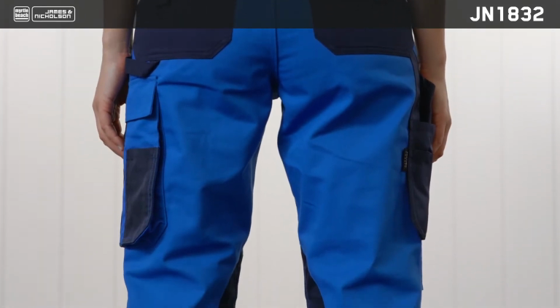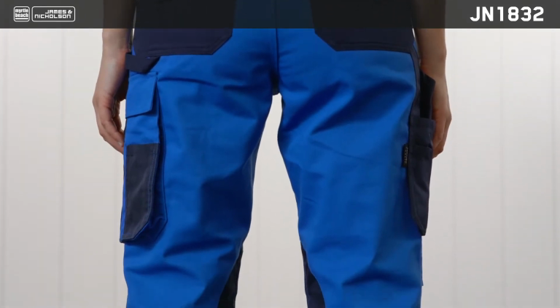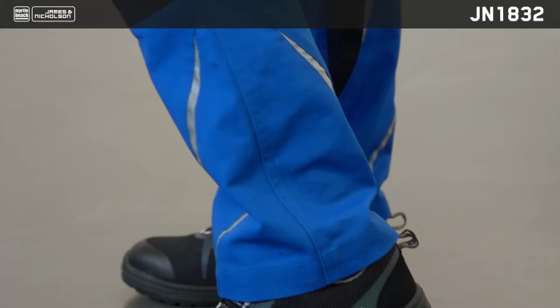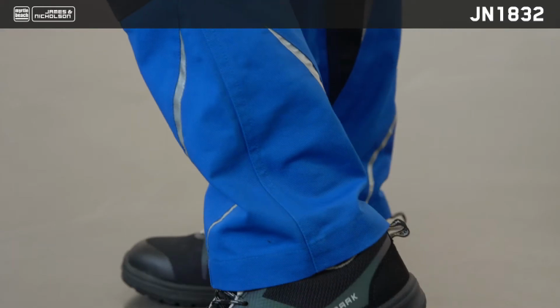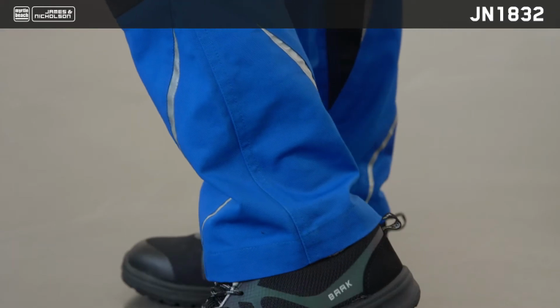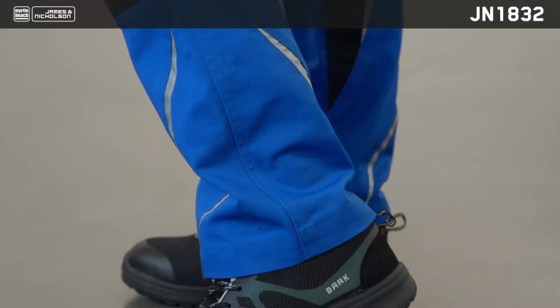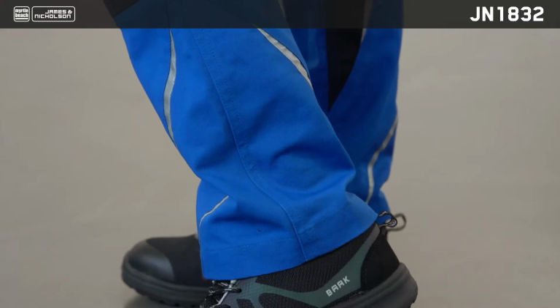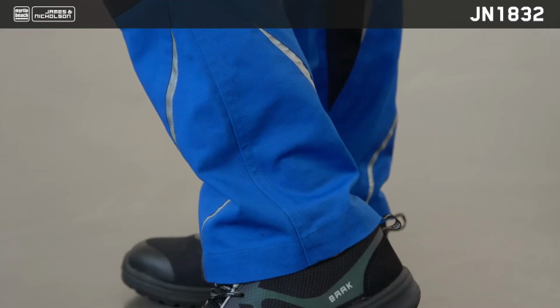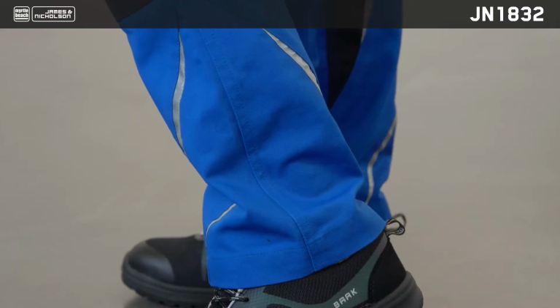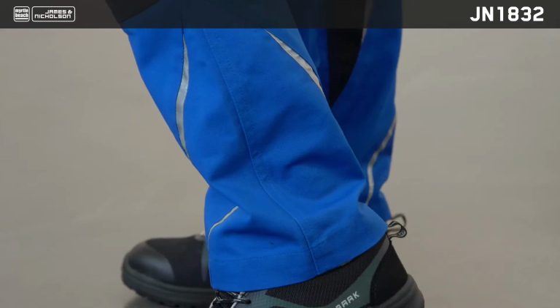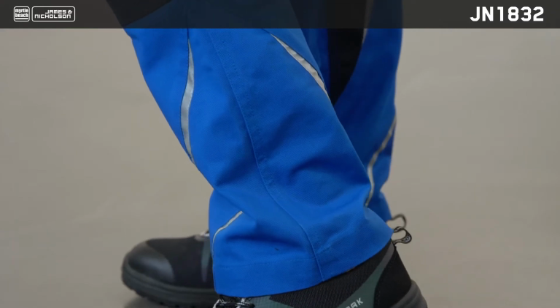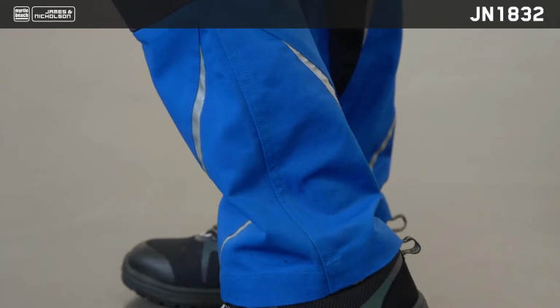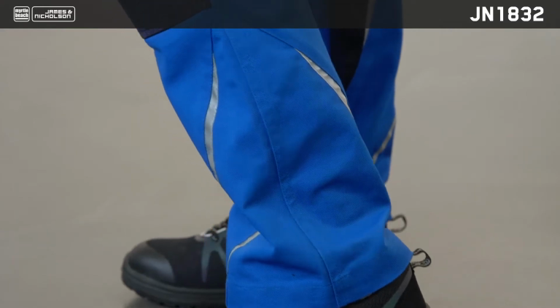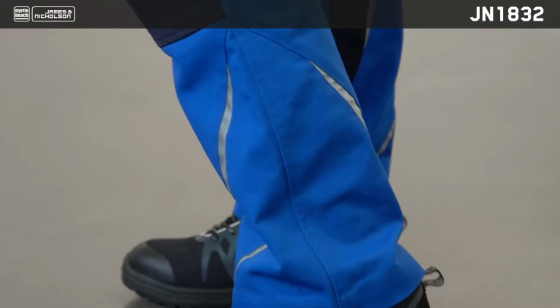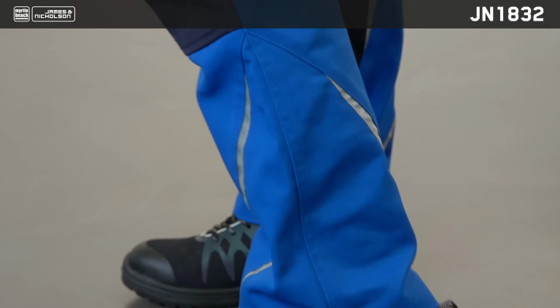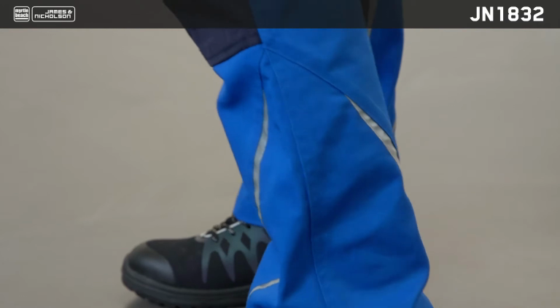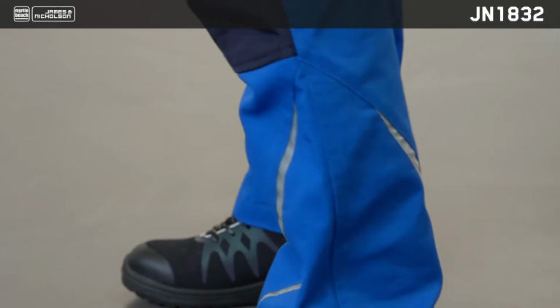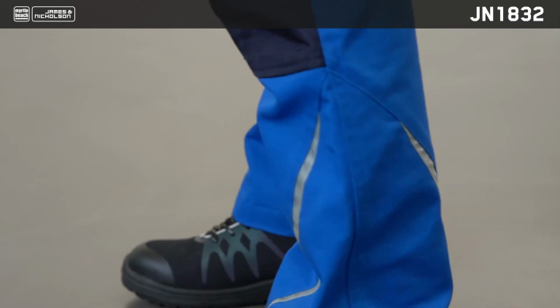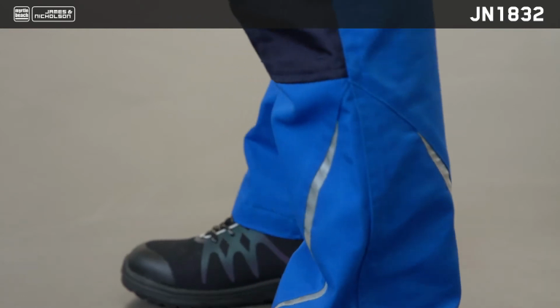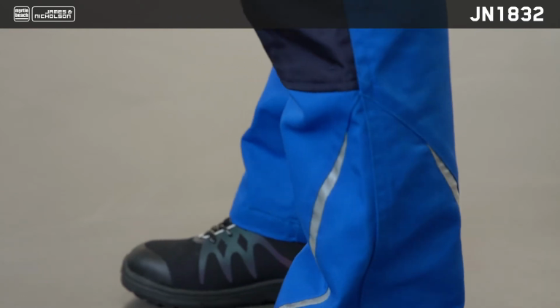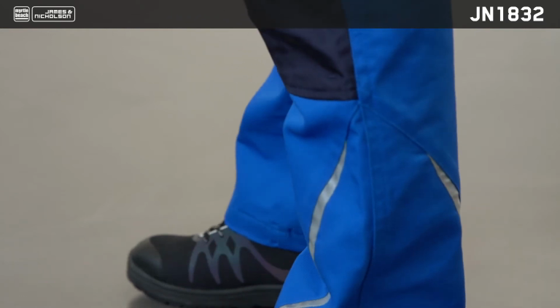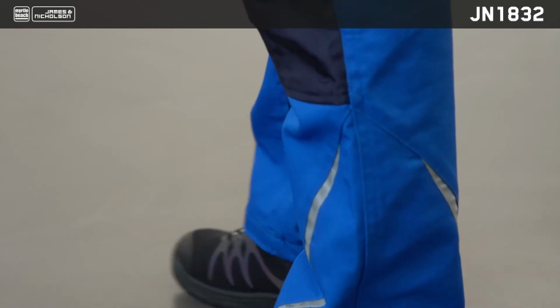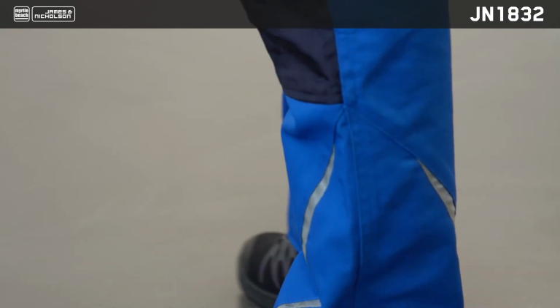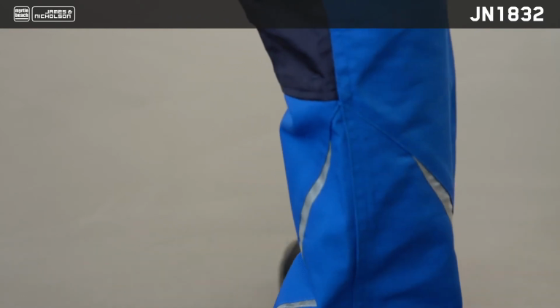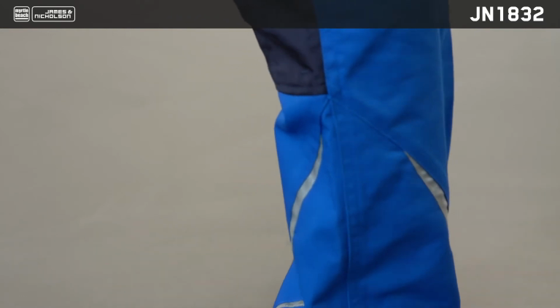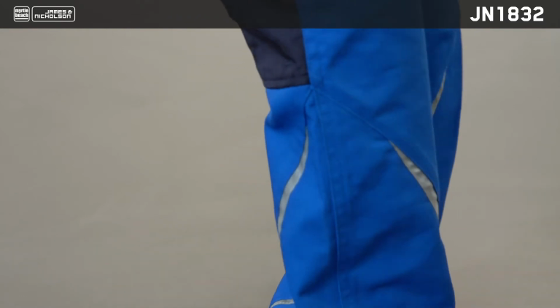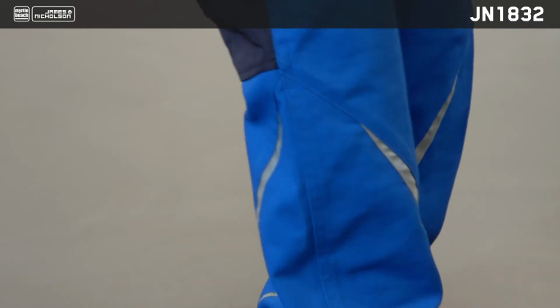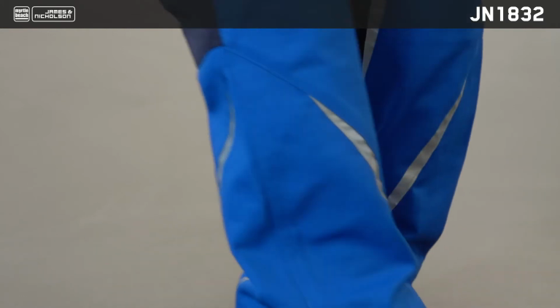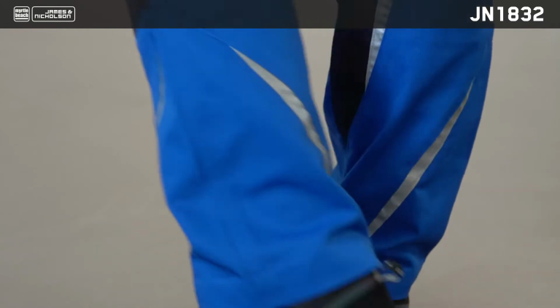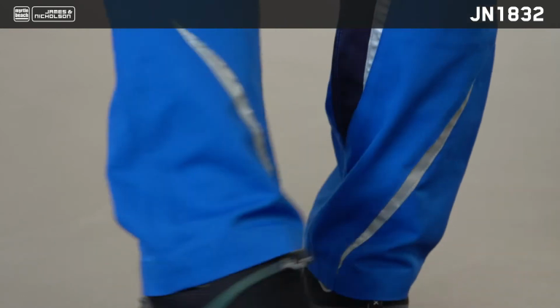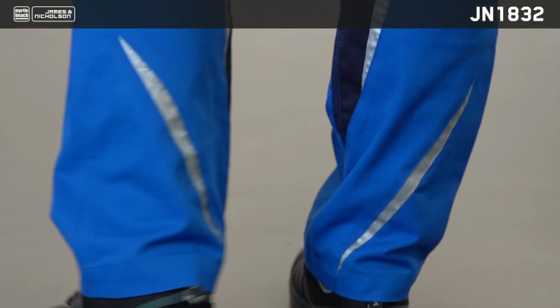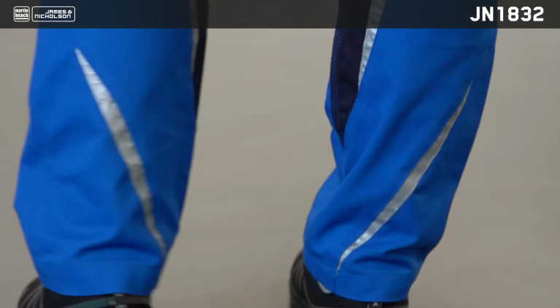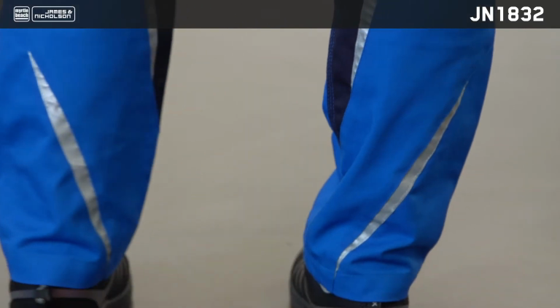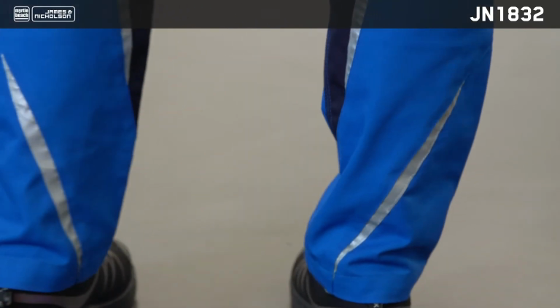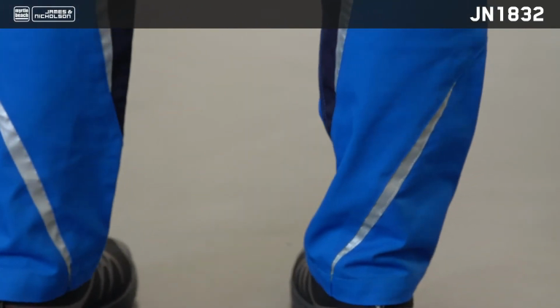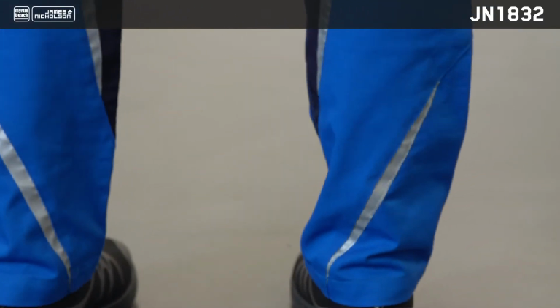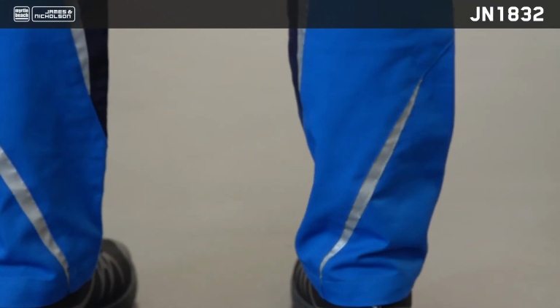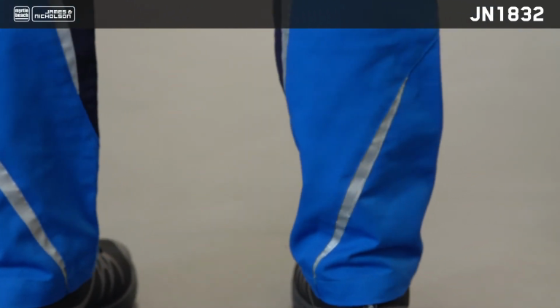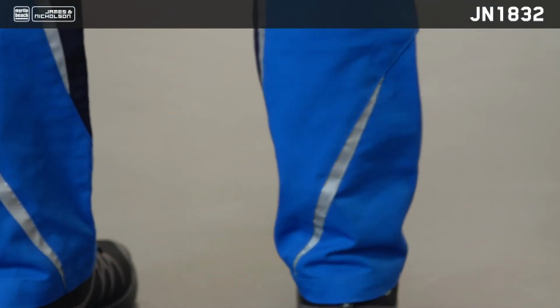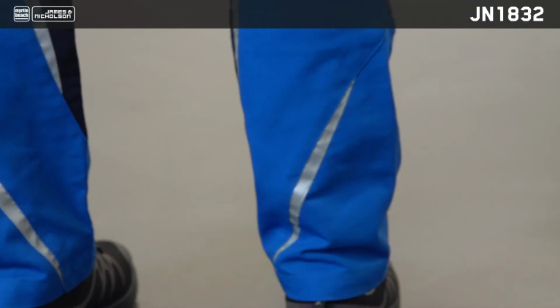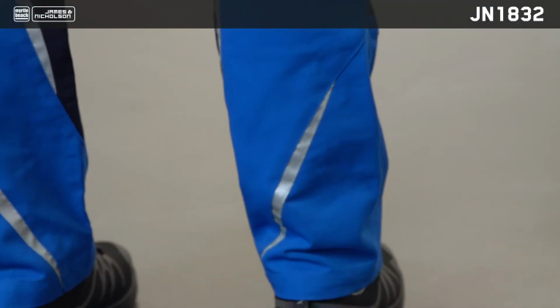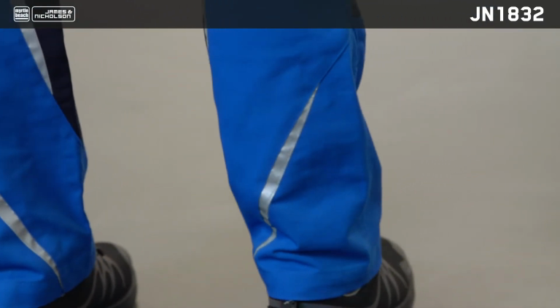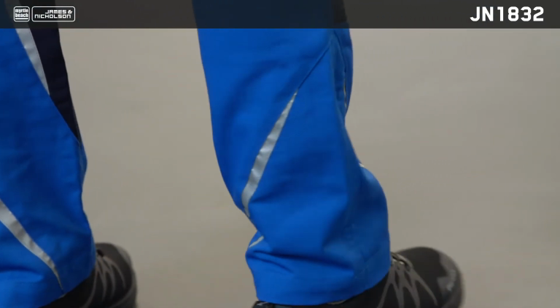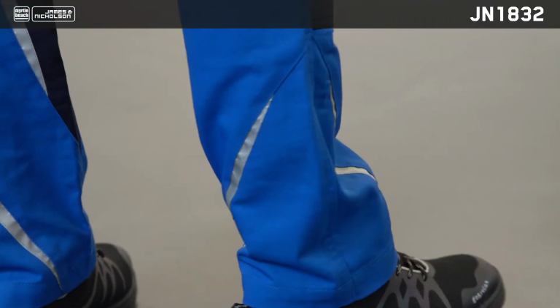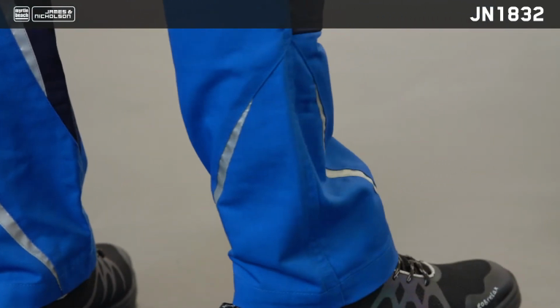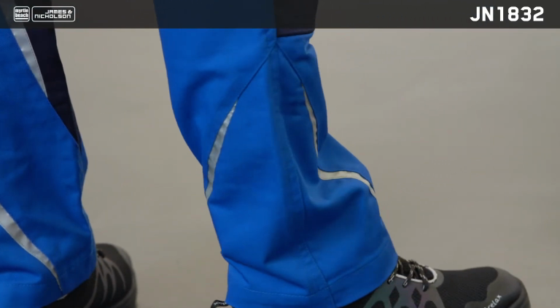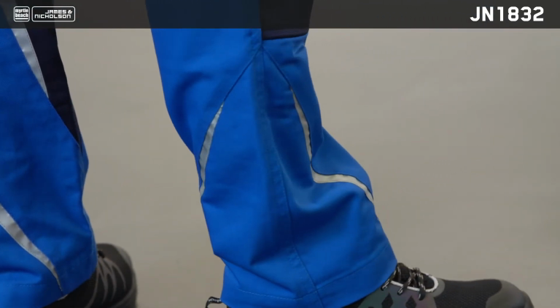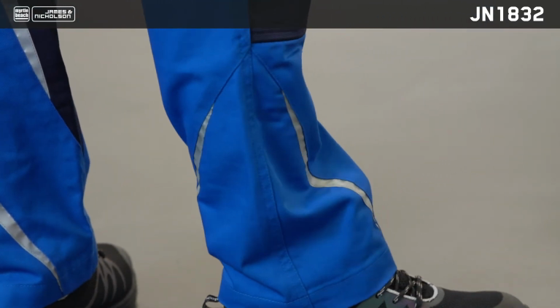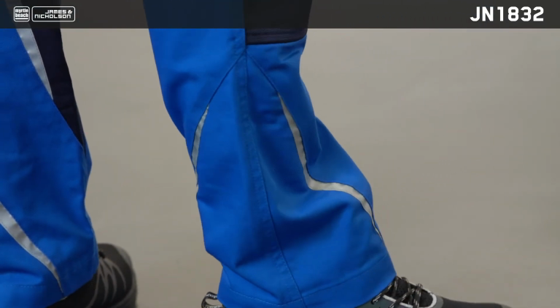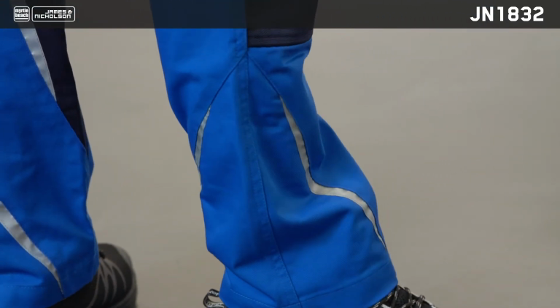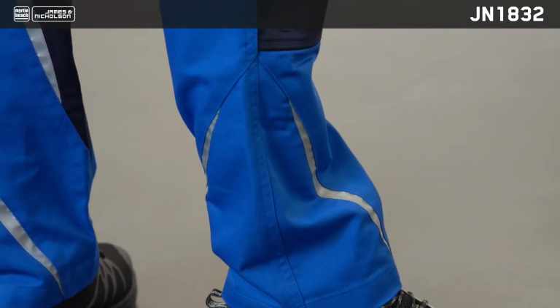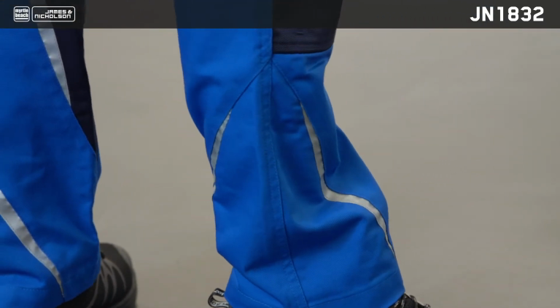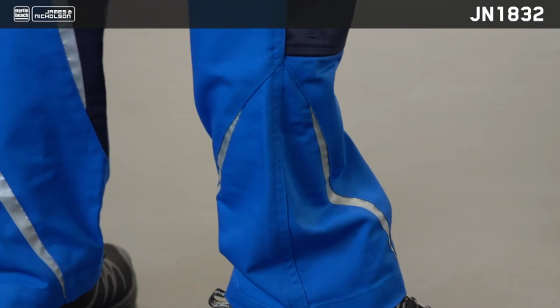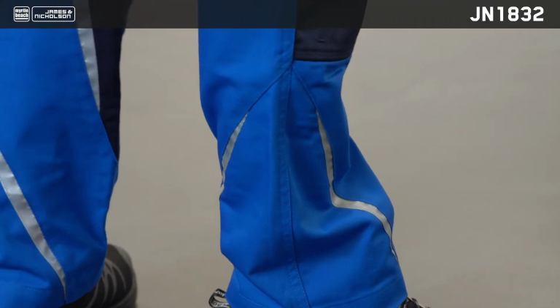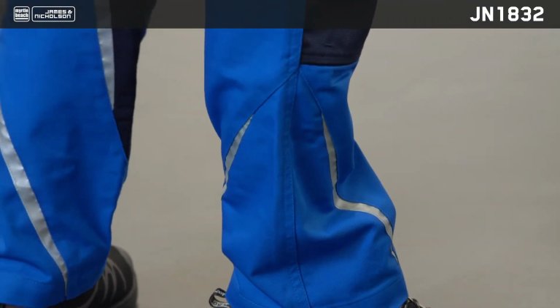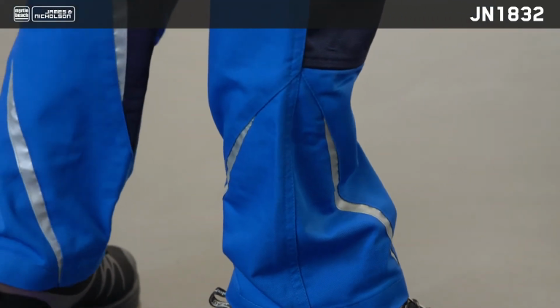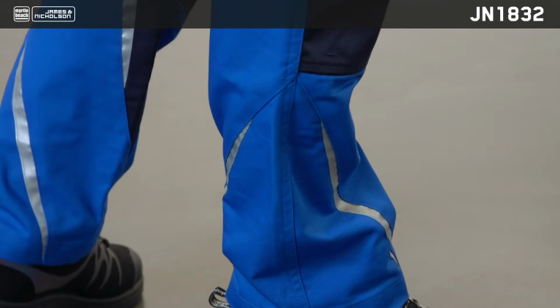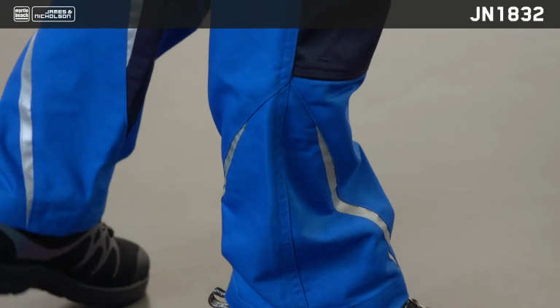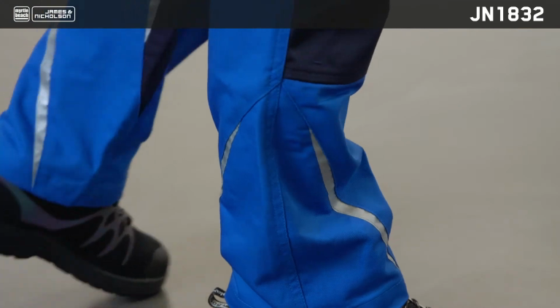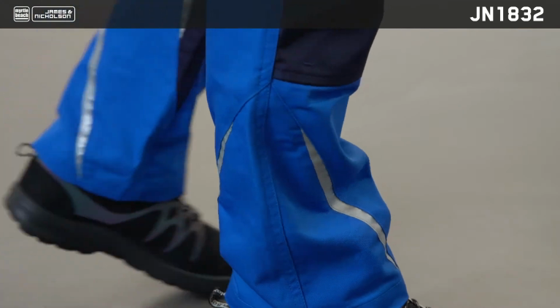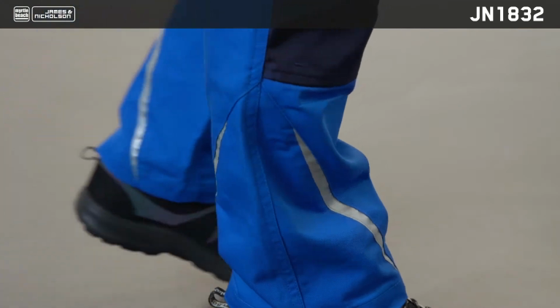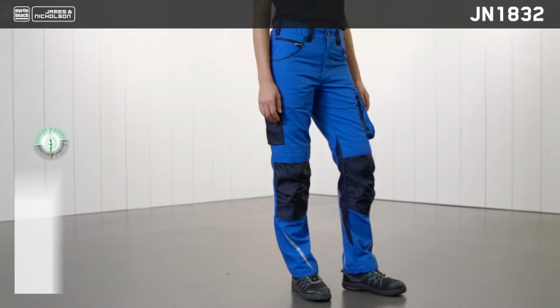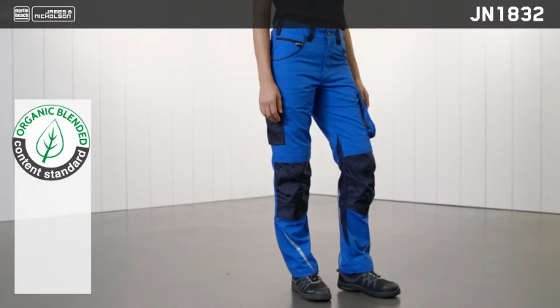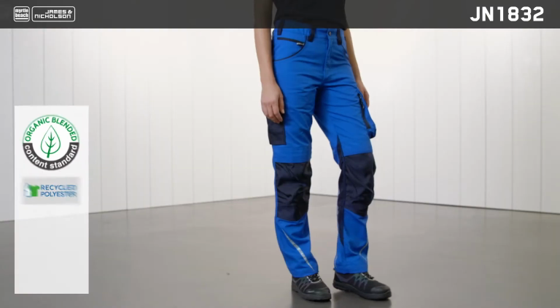The trendy reflective elements on the front and back round off the design and make these work trousers the perfect choice for both women and men.